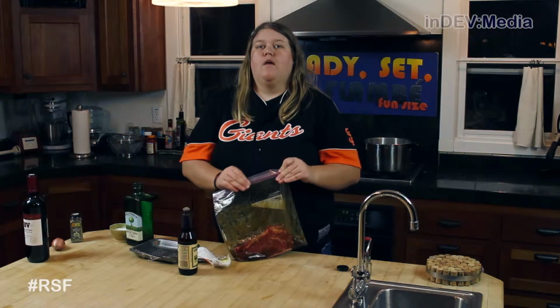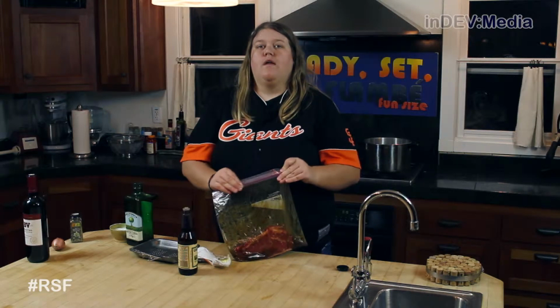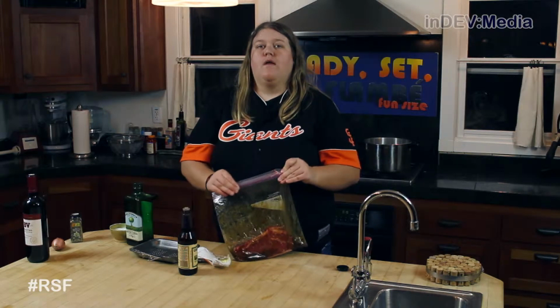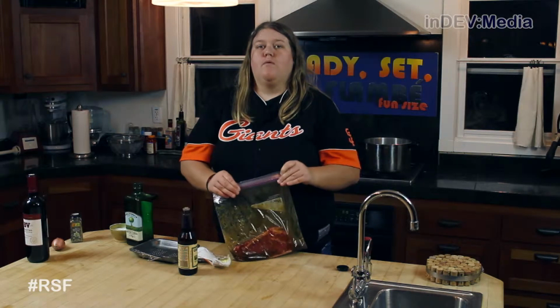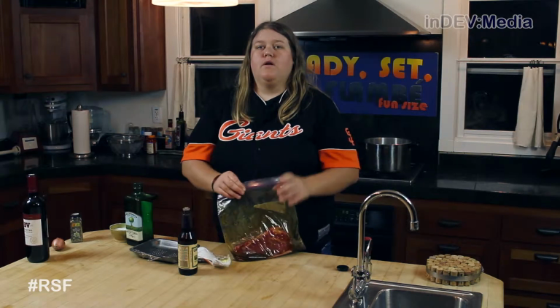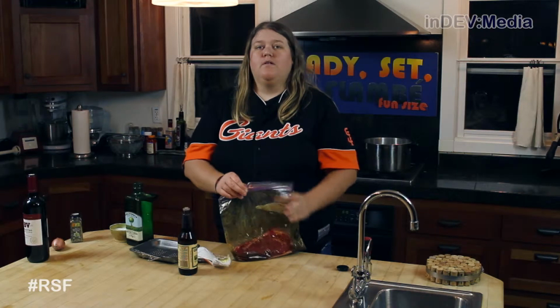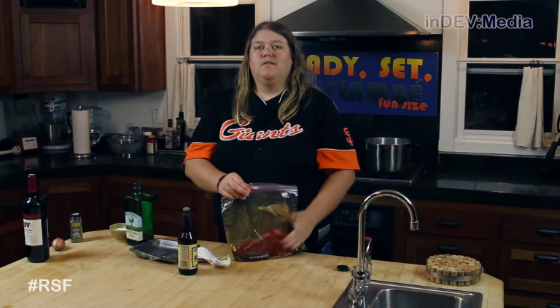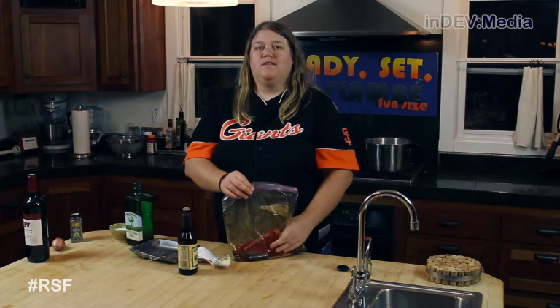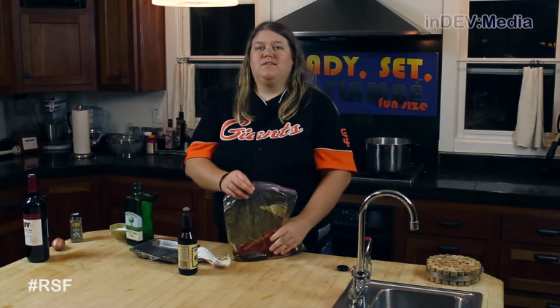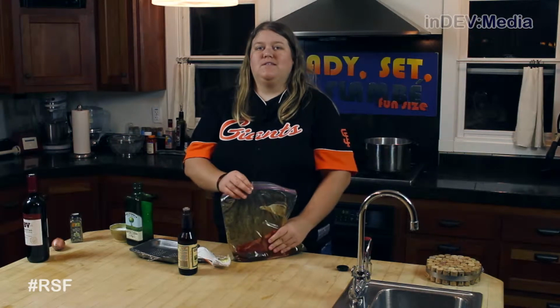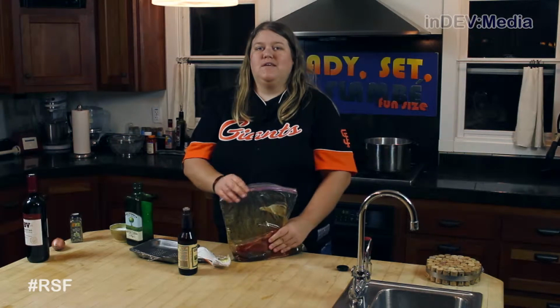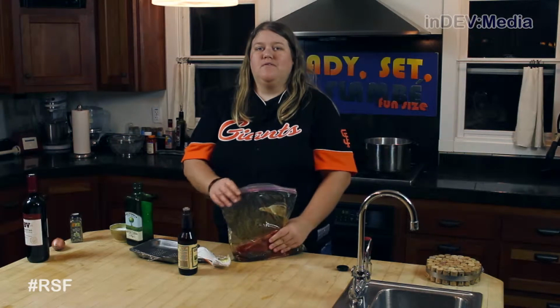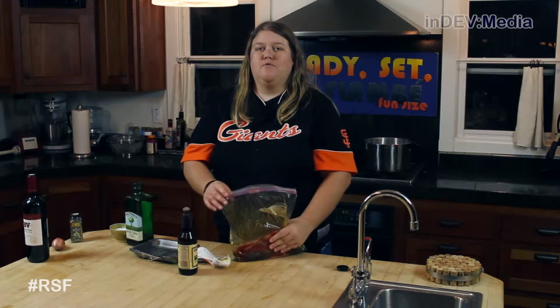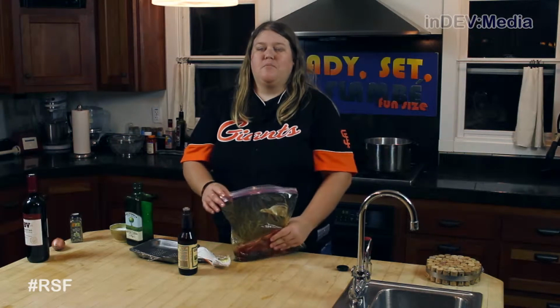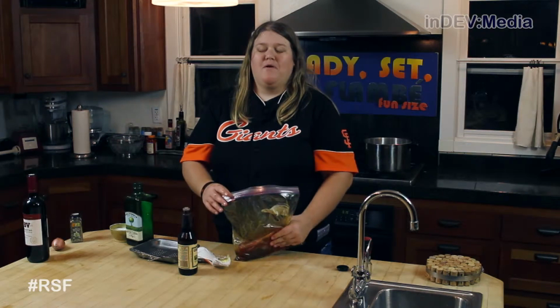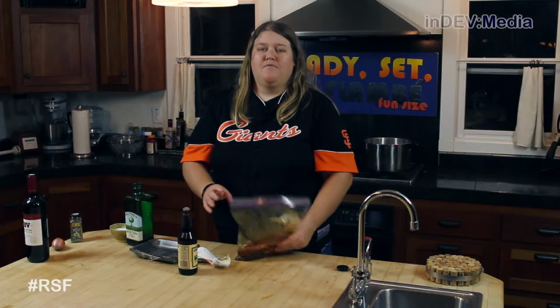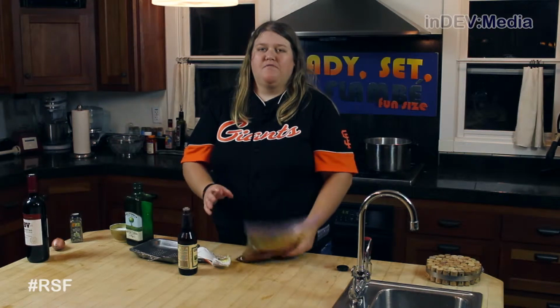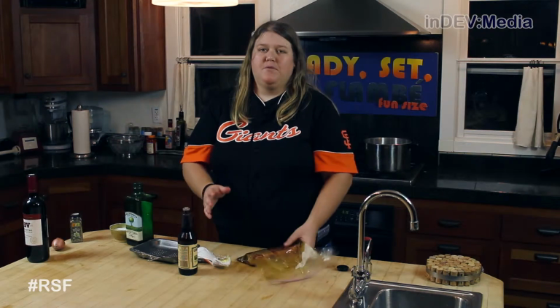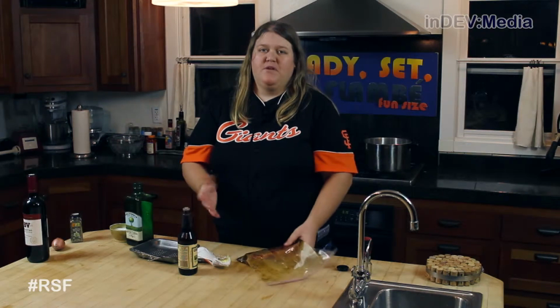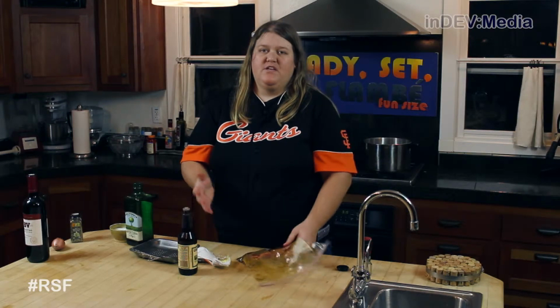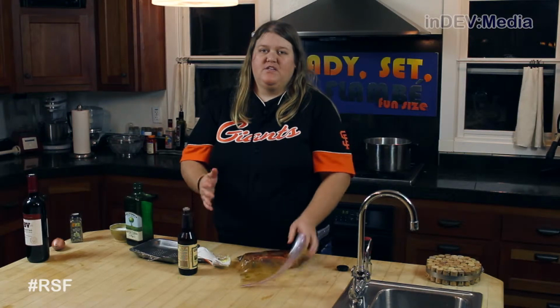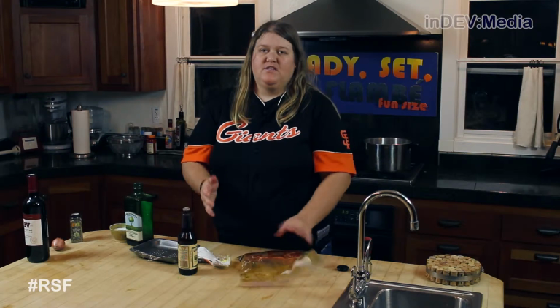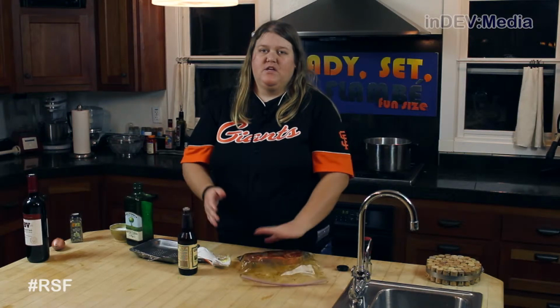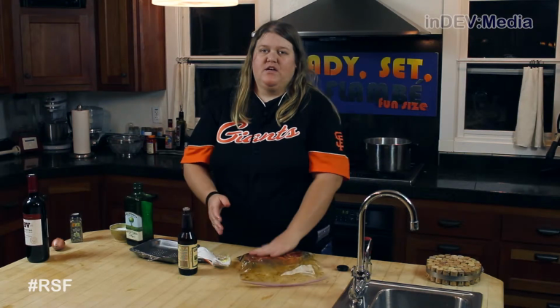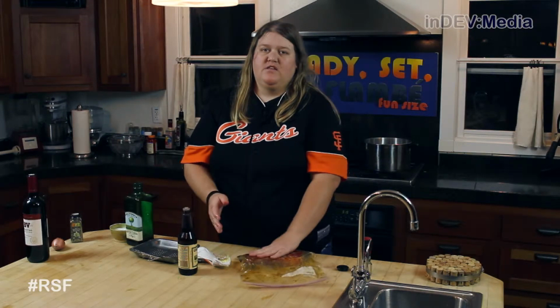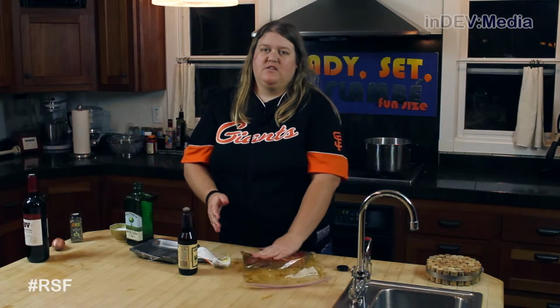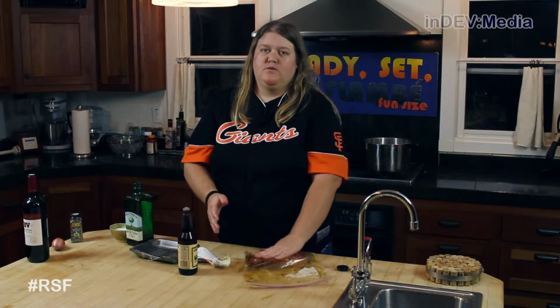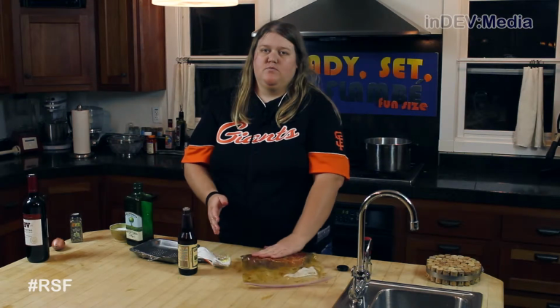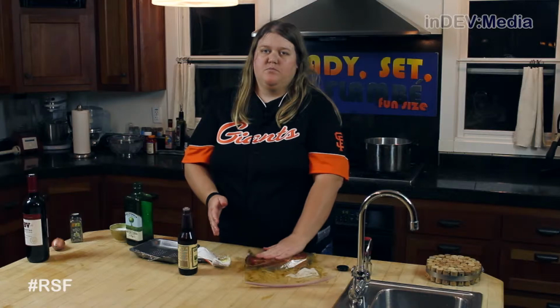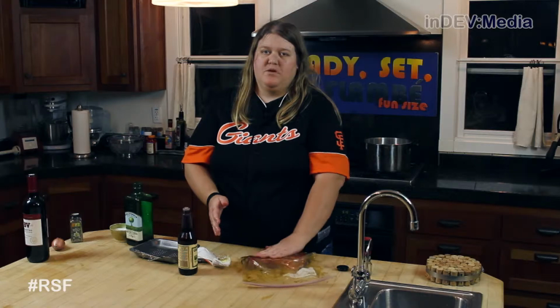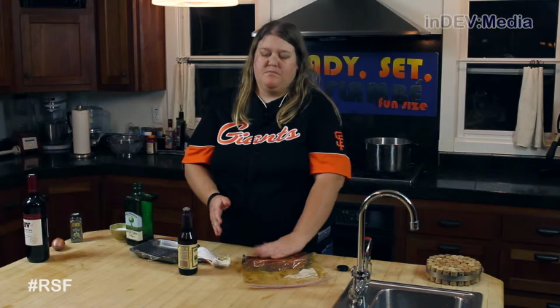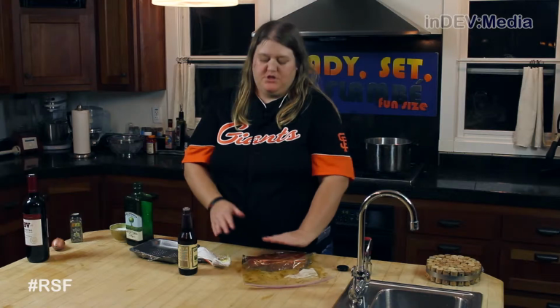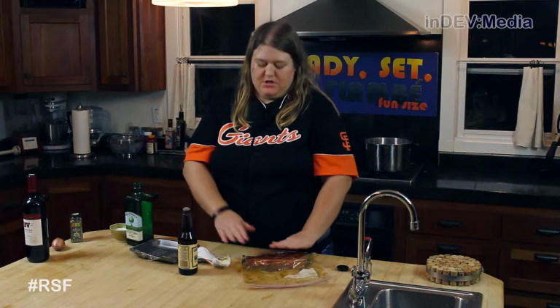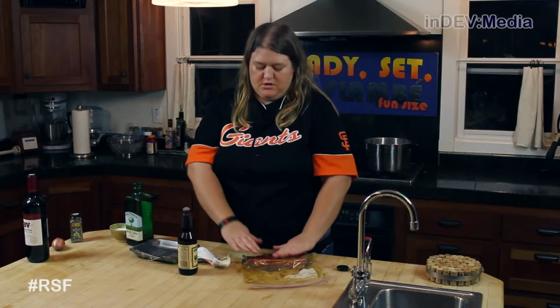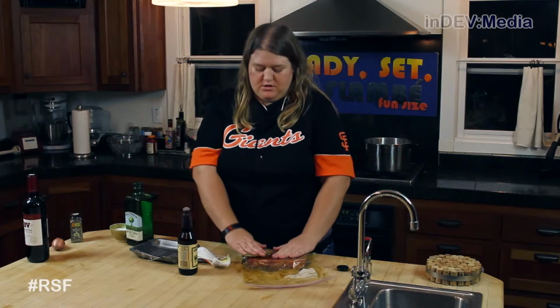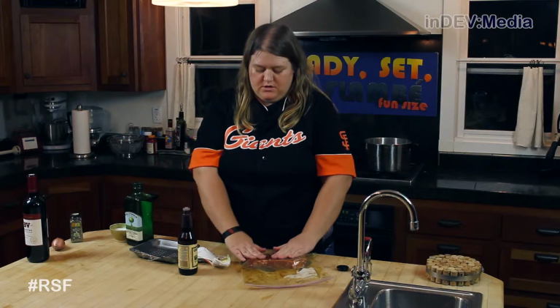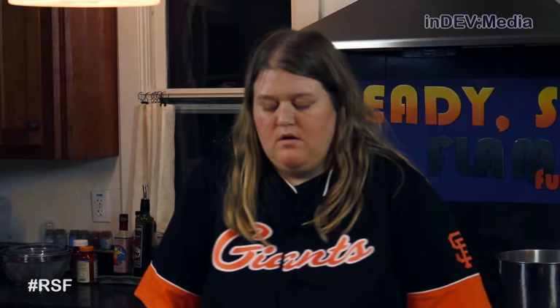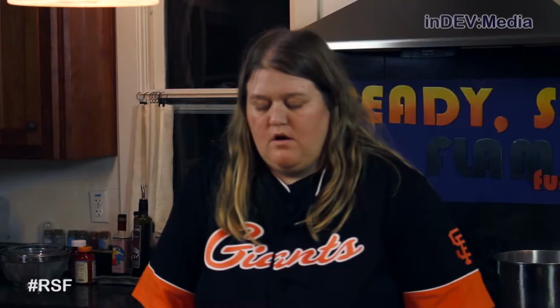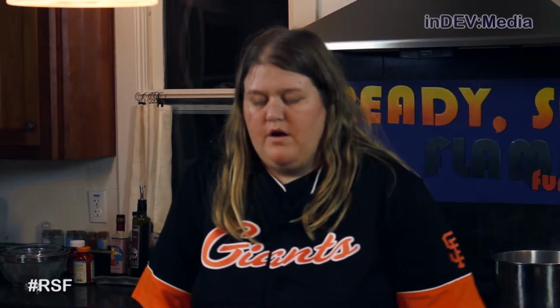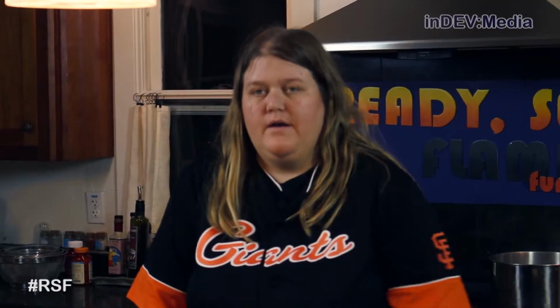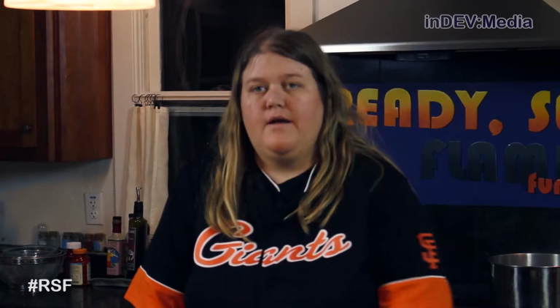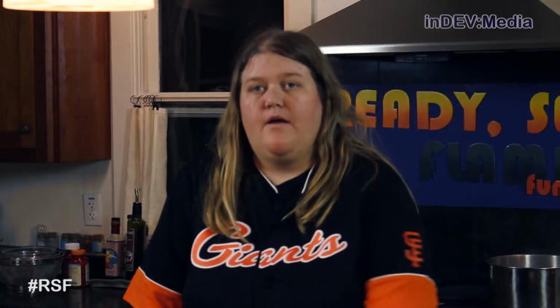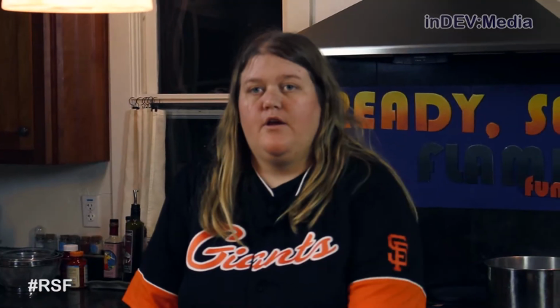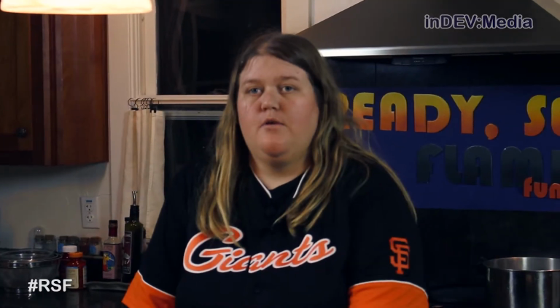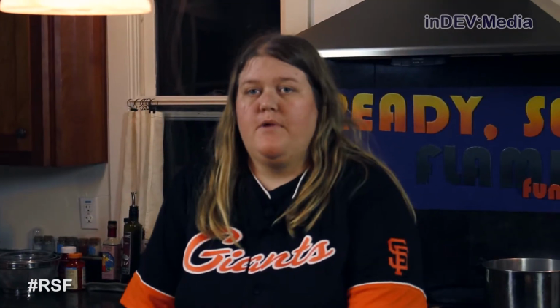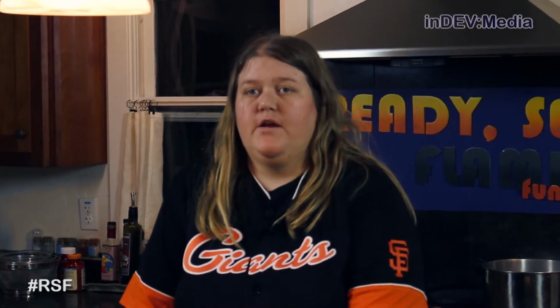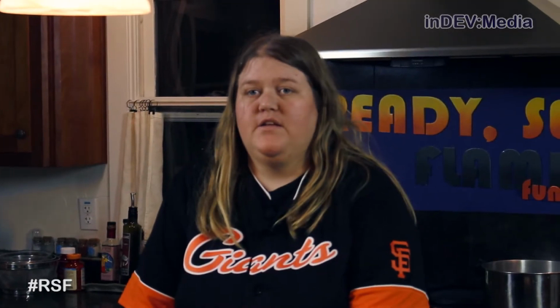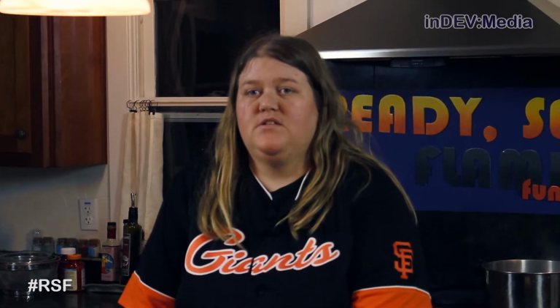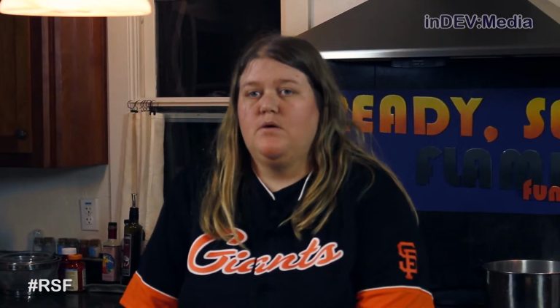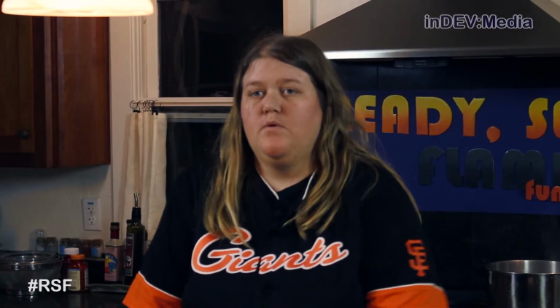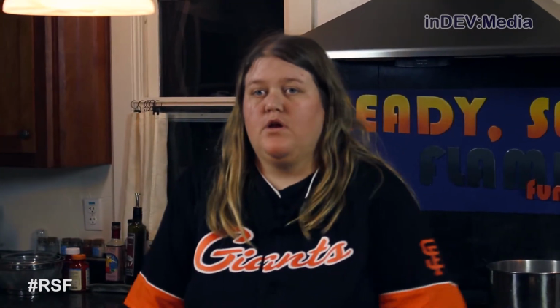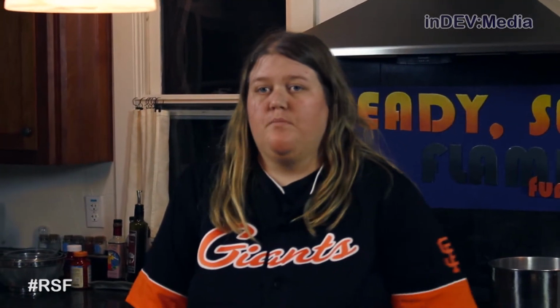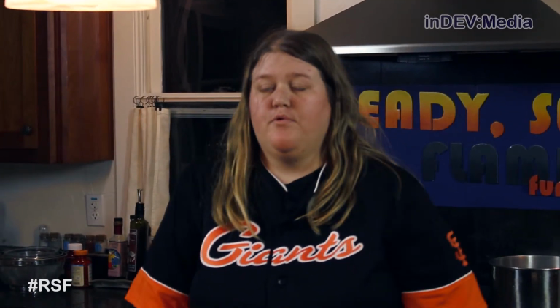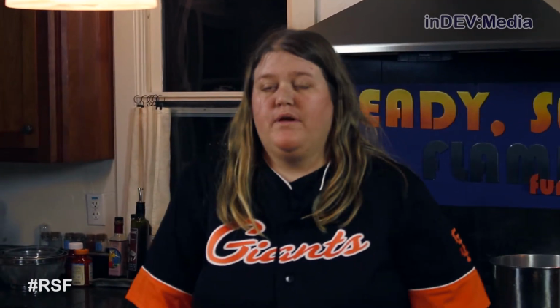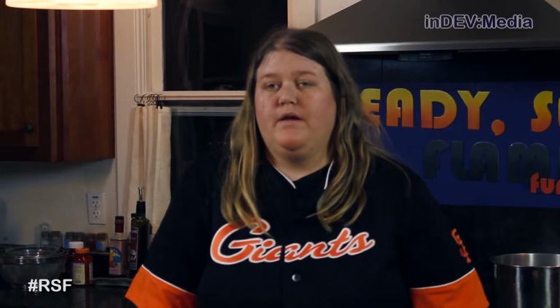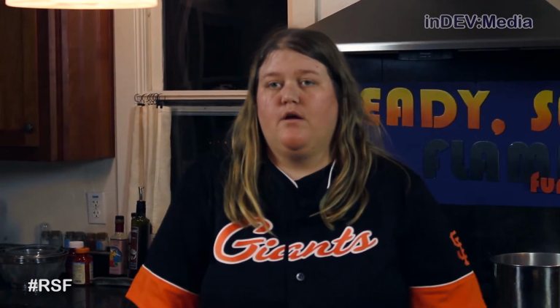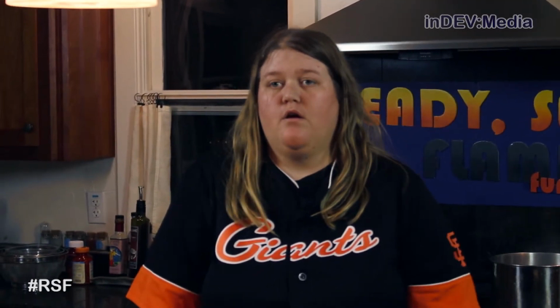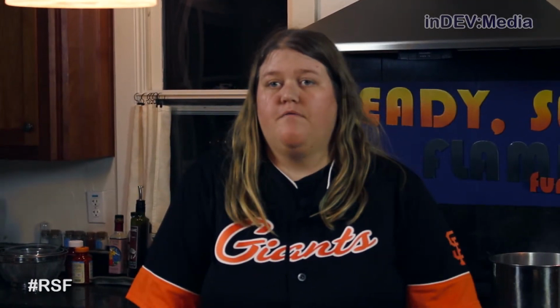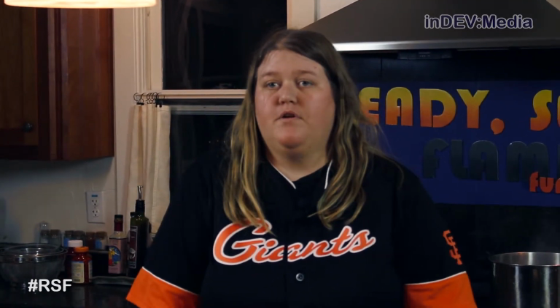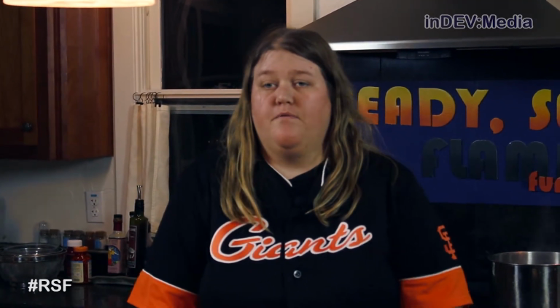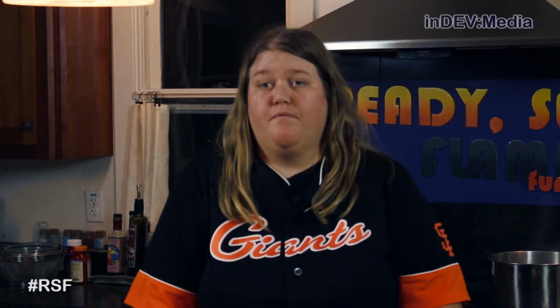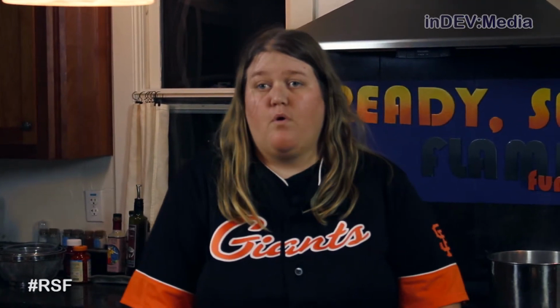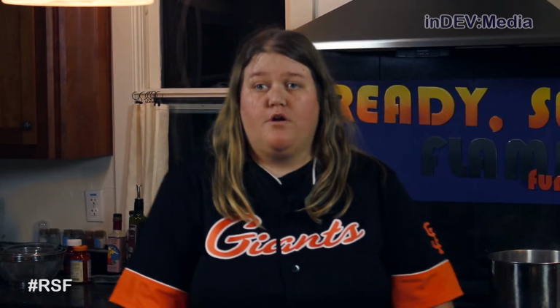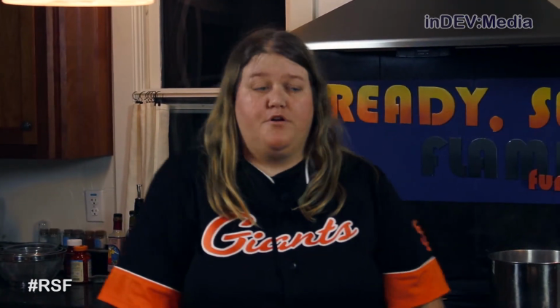Now we're going to let this sit for about 15 minutes until it gets to room temperature. Now that our marinade is done, we're going to preheat our oven to 400.